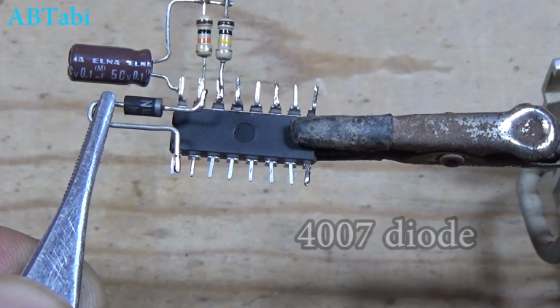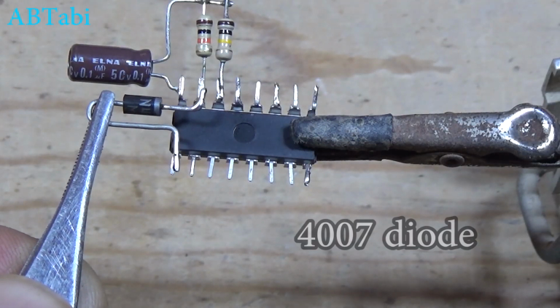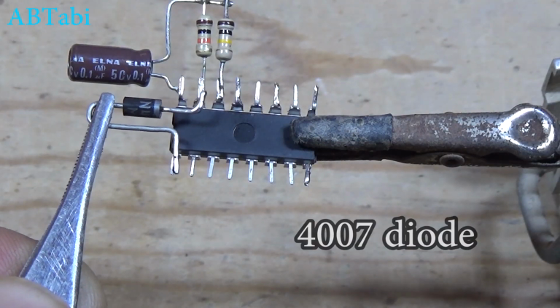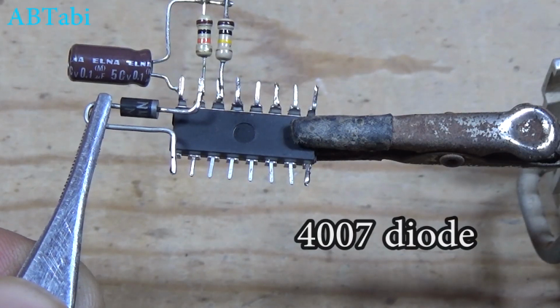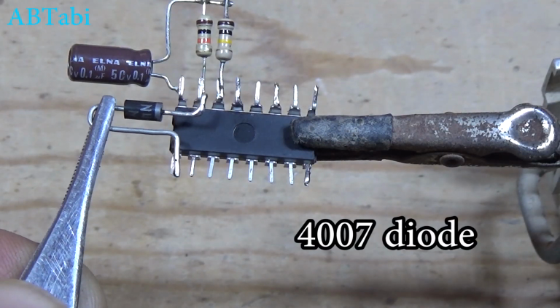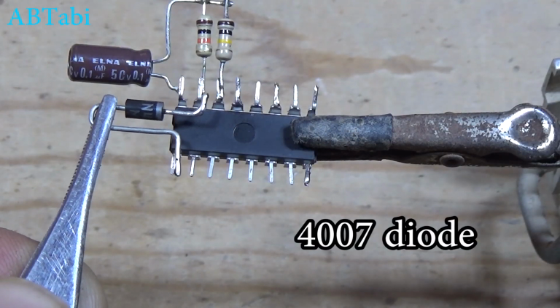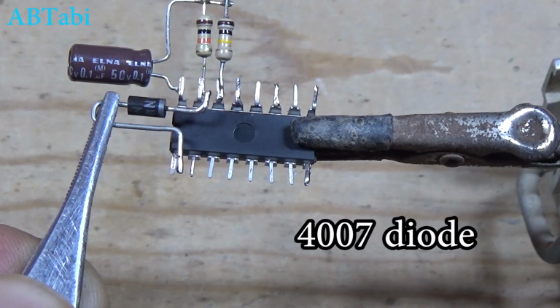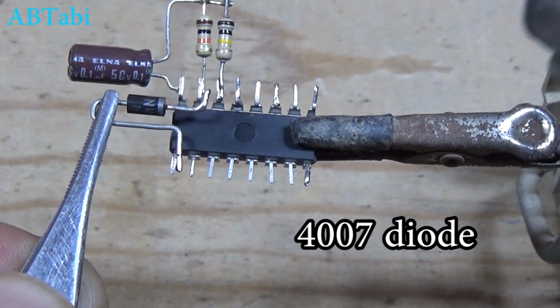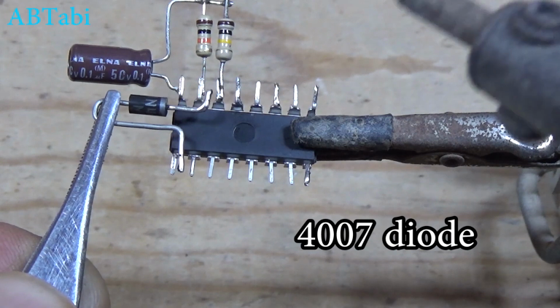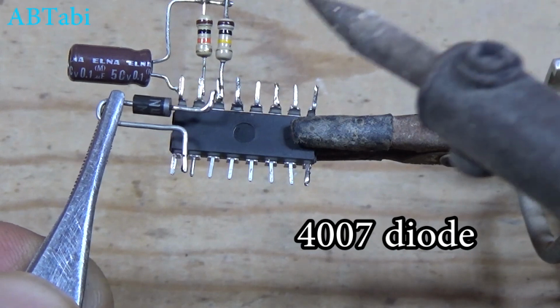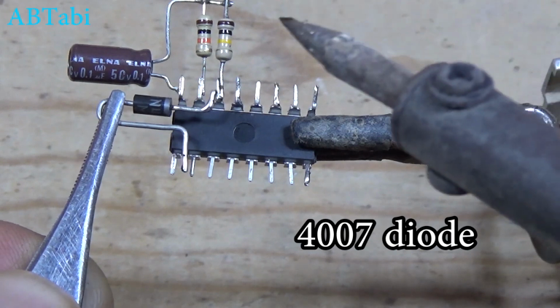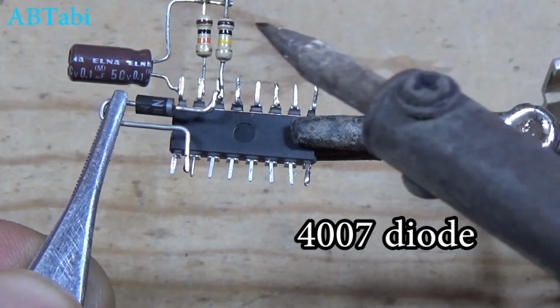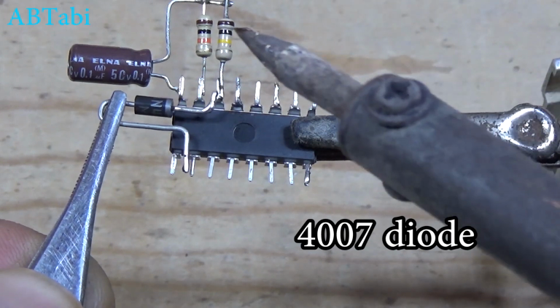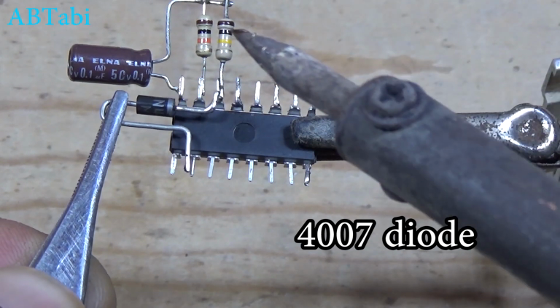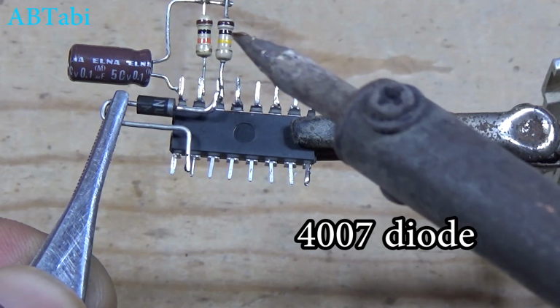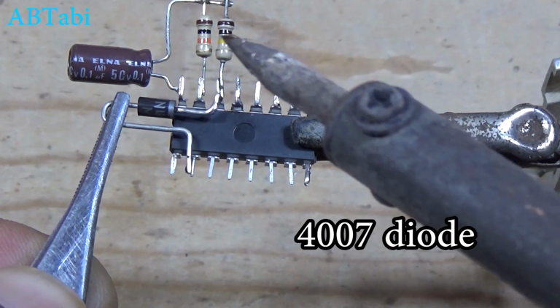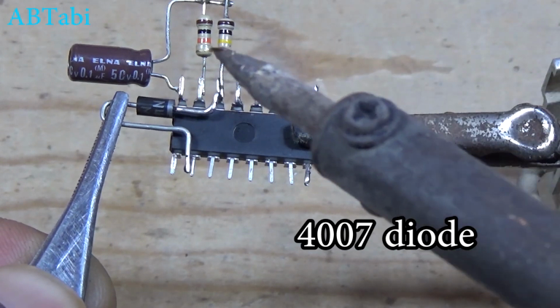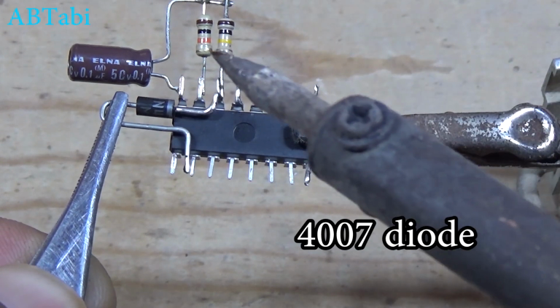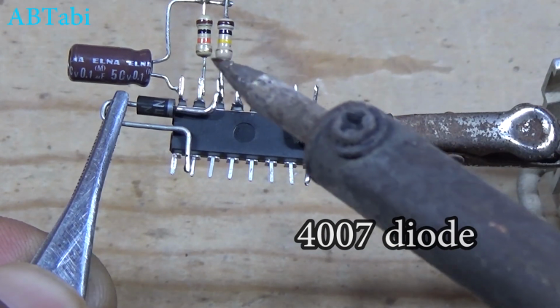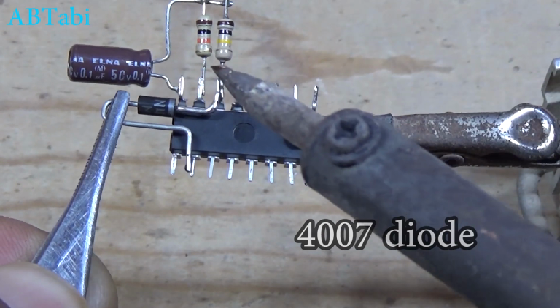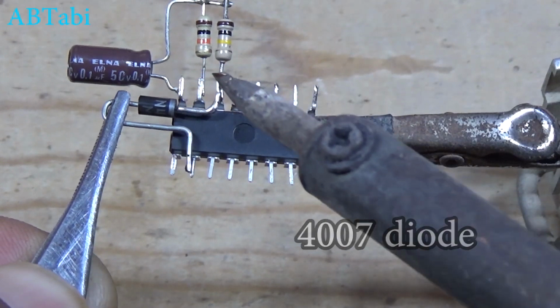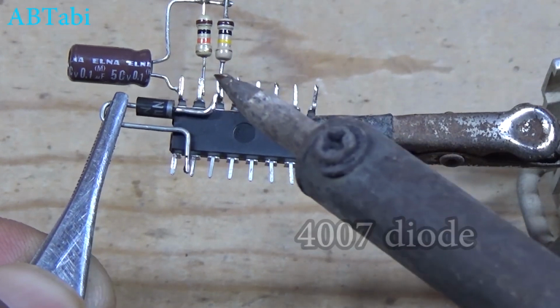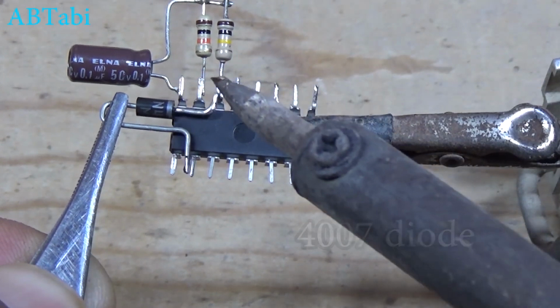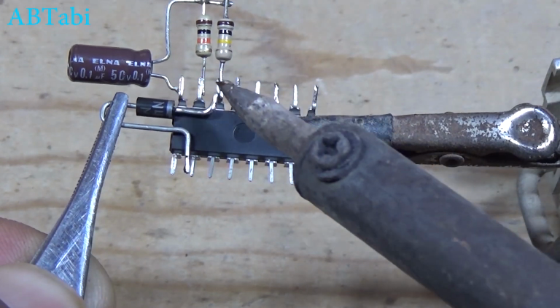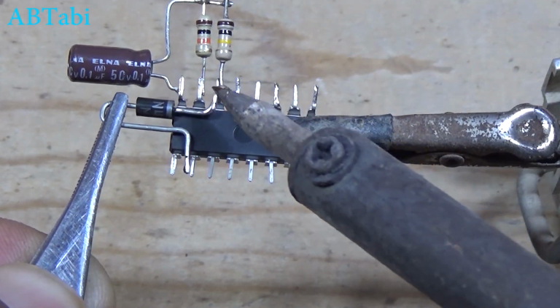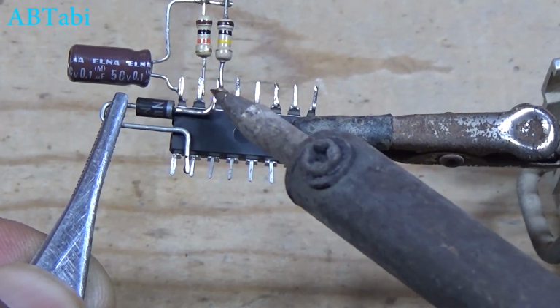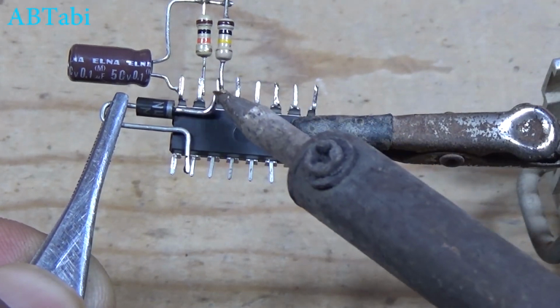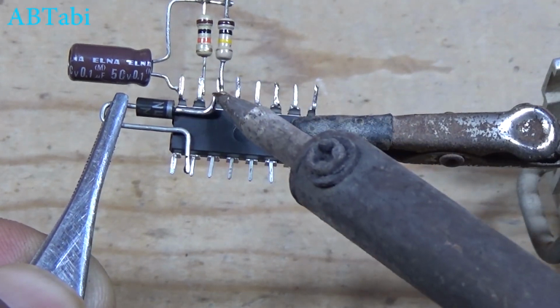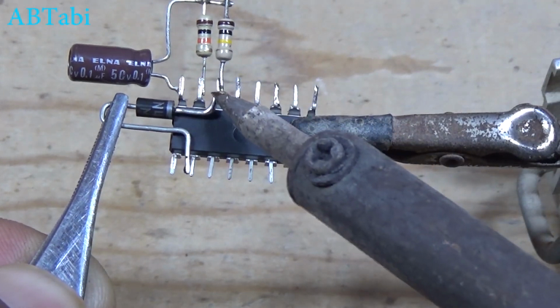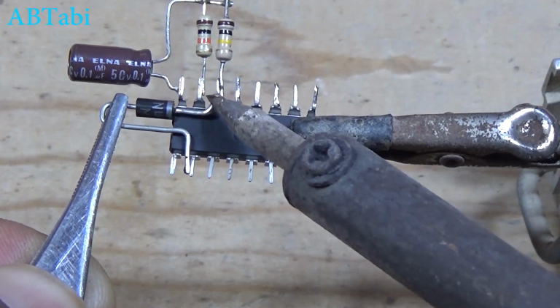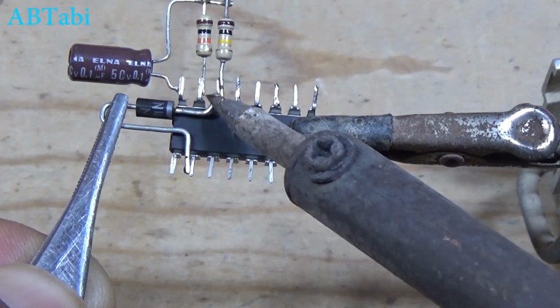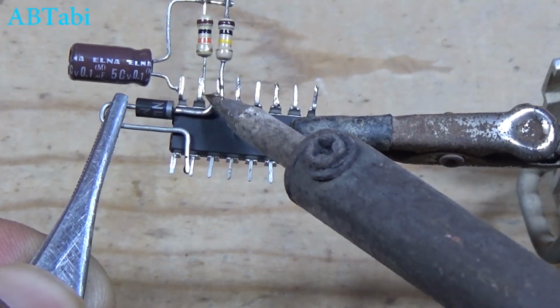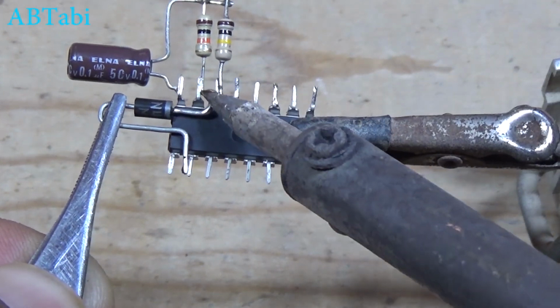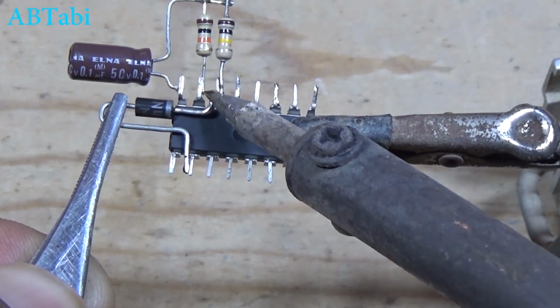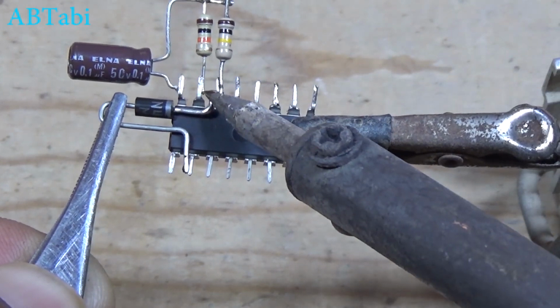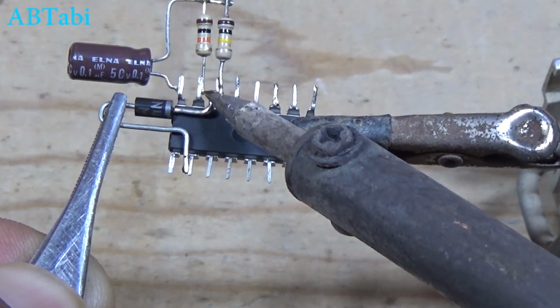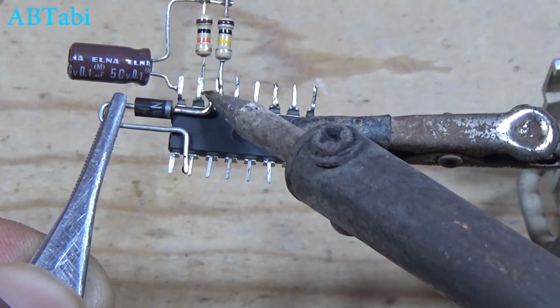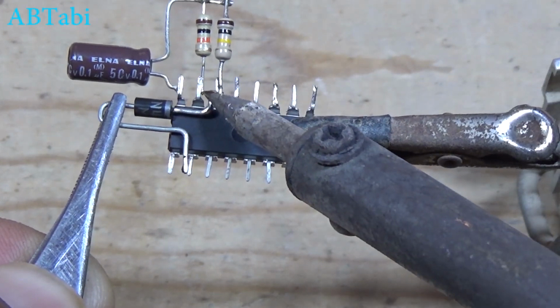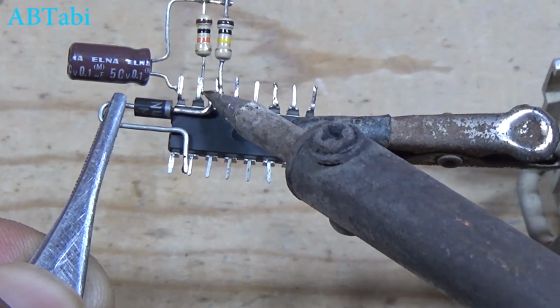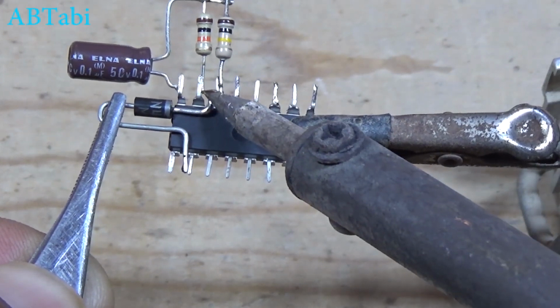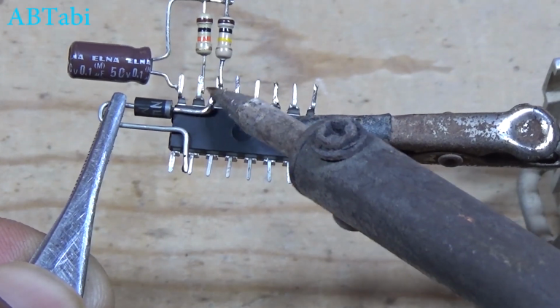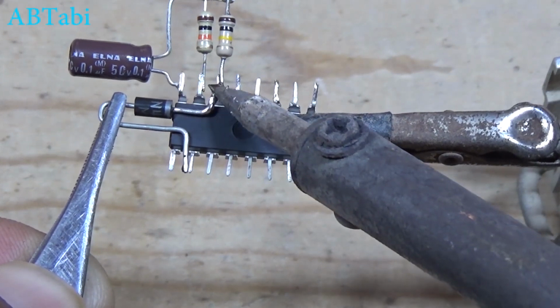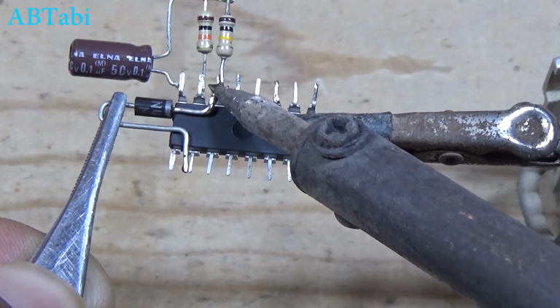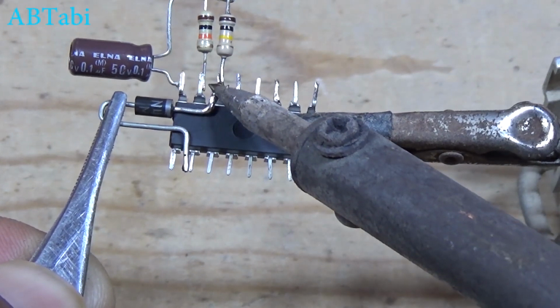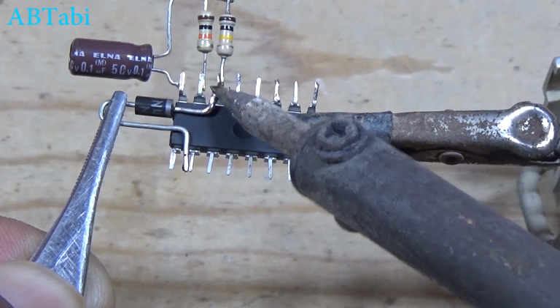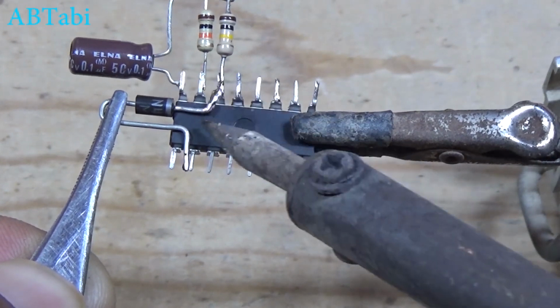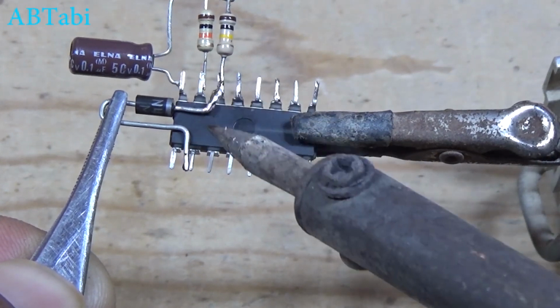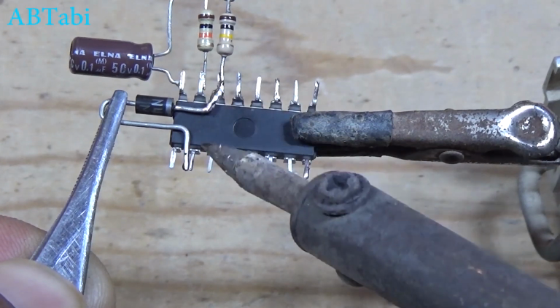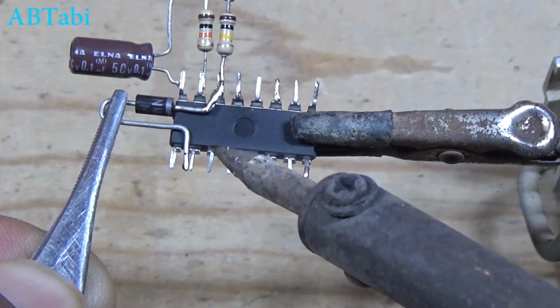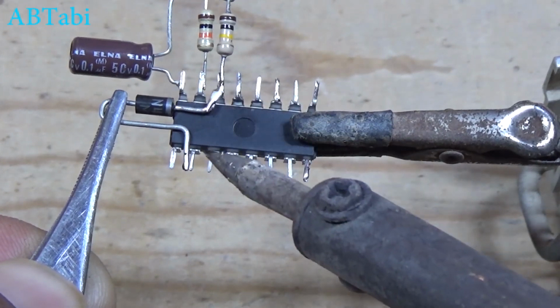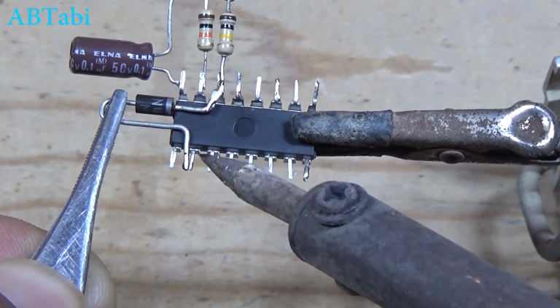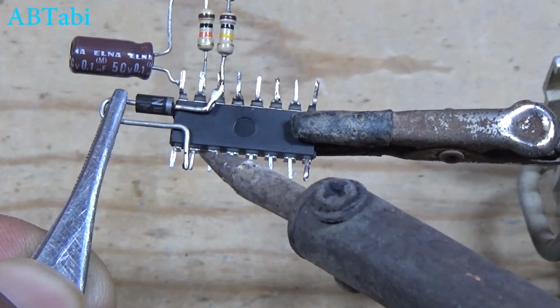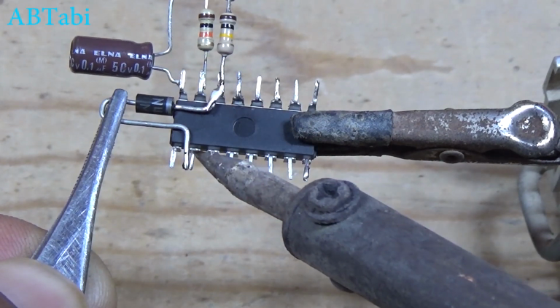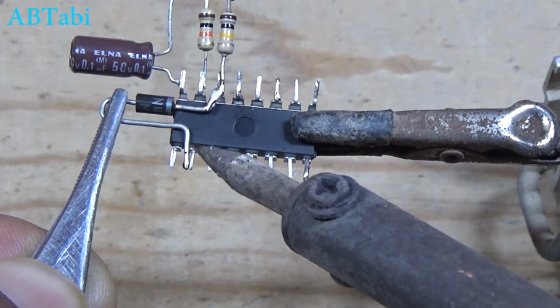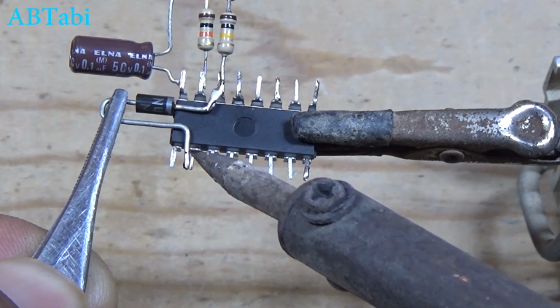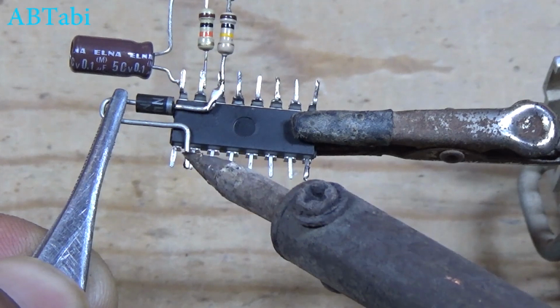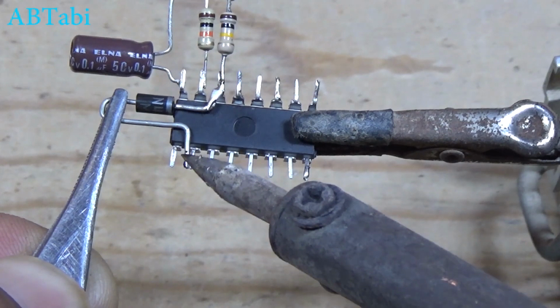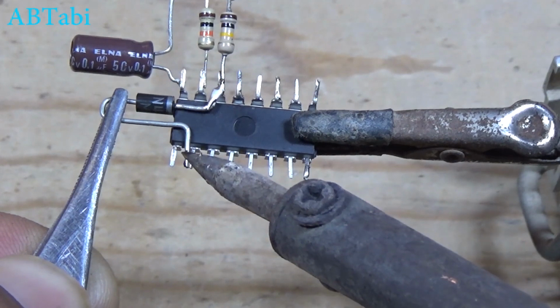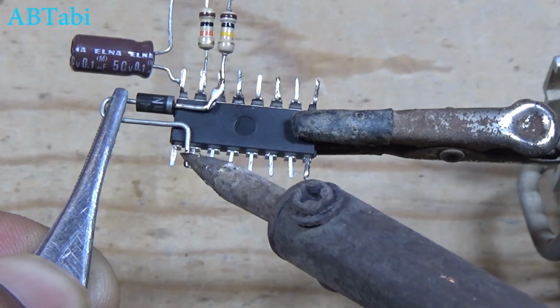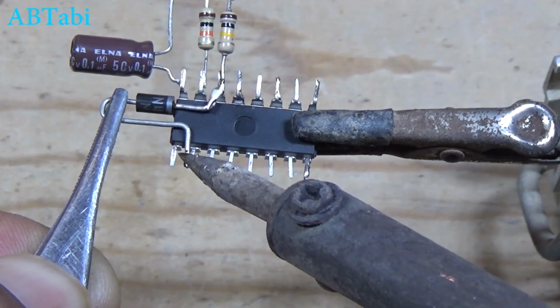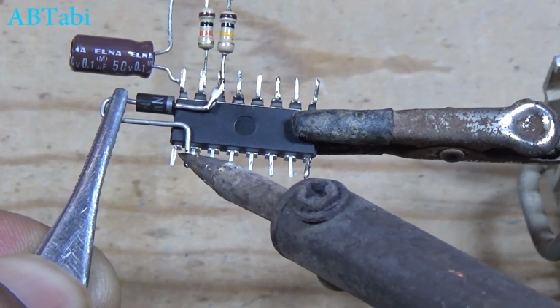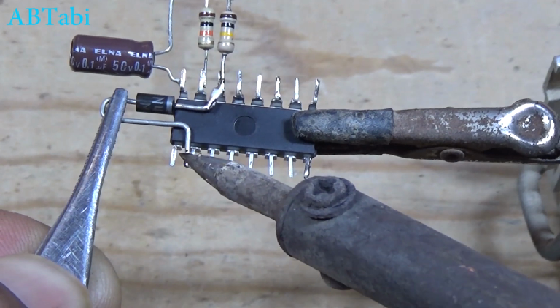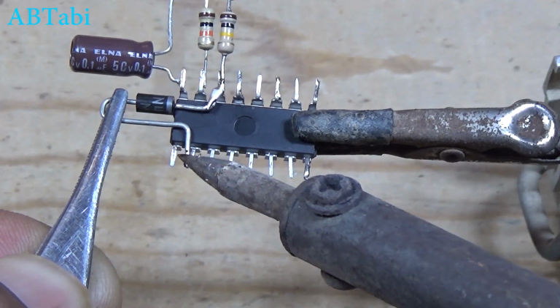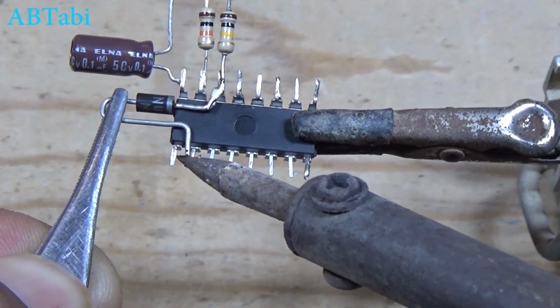4007 diode connect with IC pin 7 and 11. Must remember diode anode and cathode.